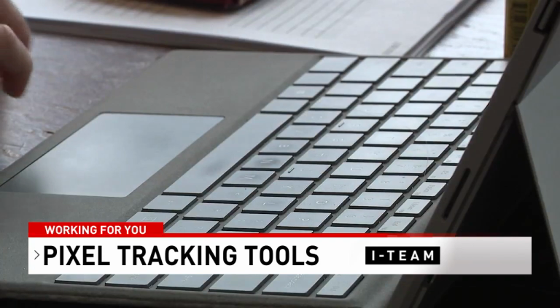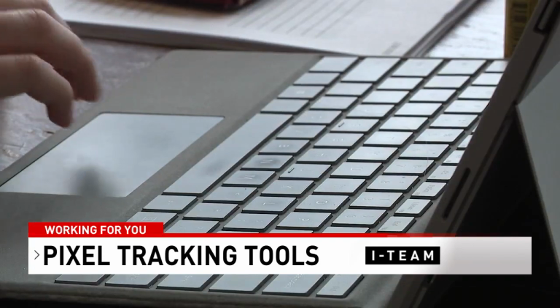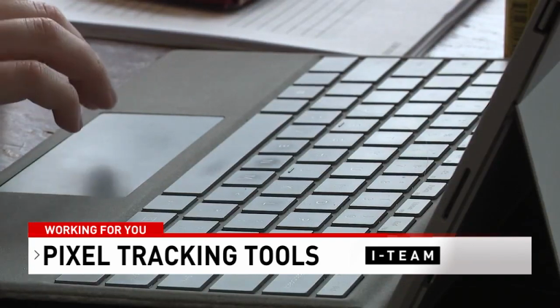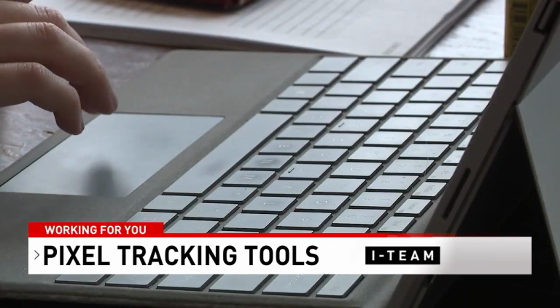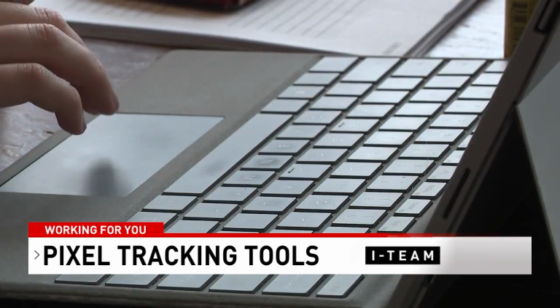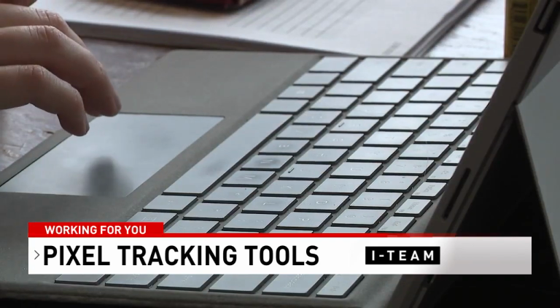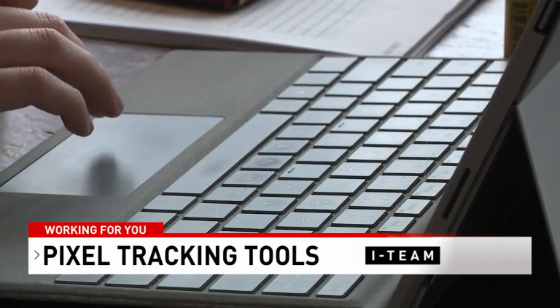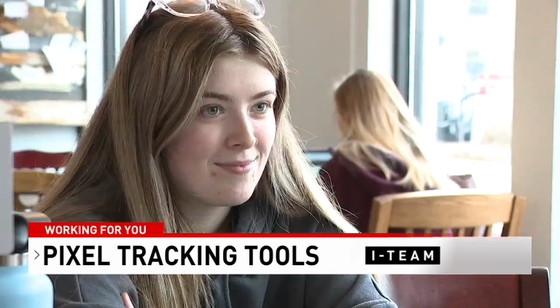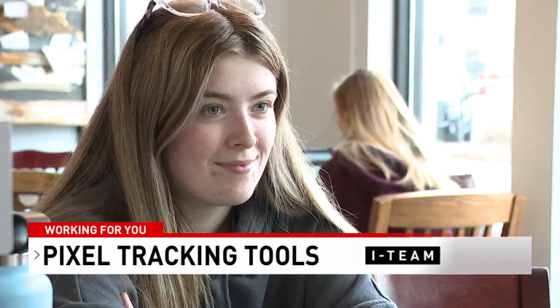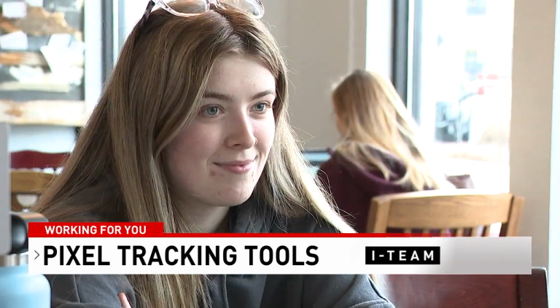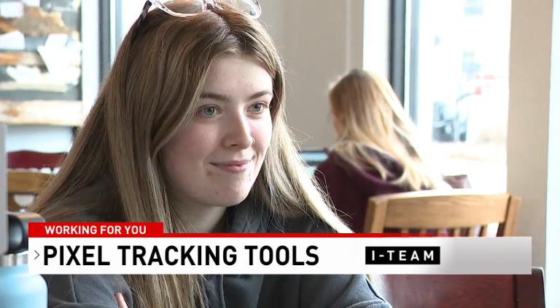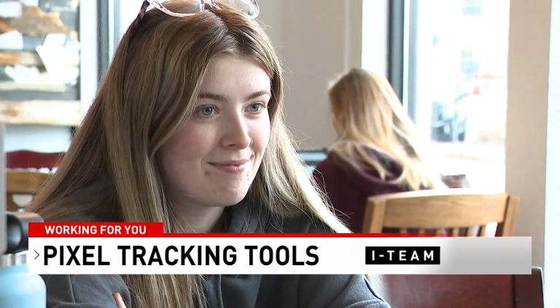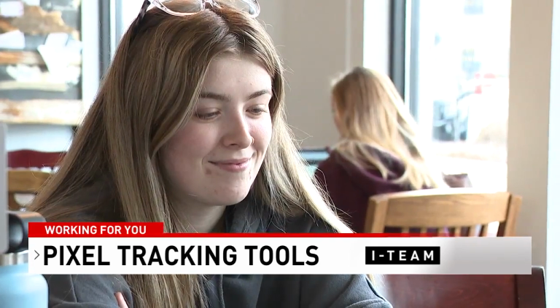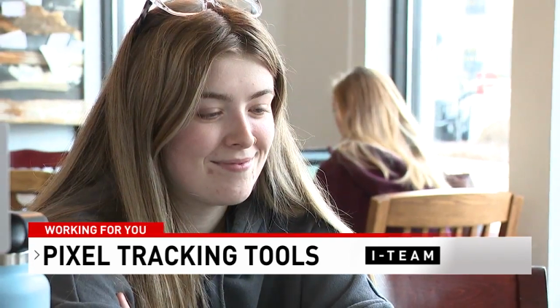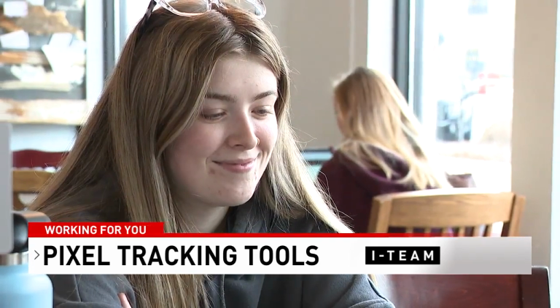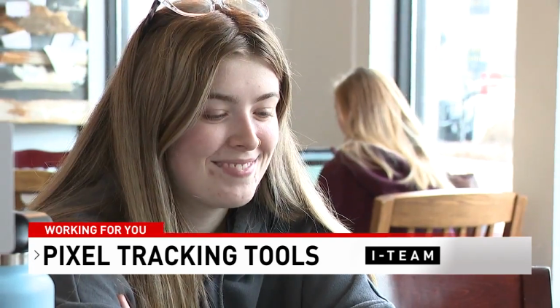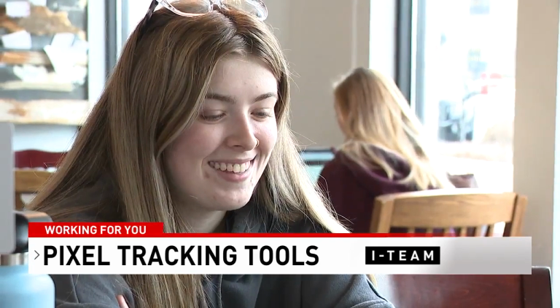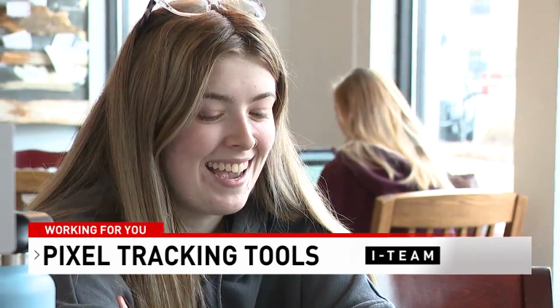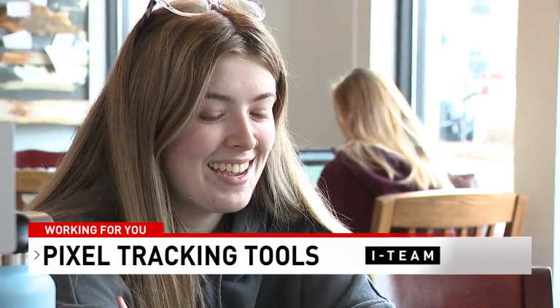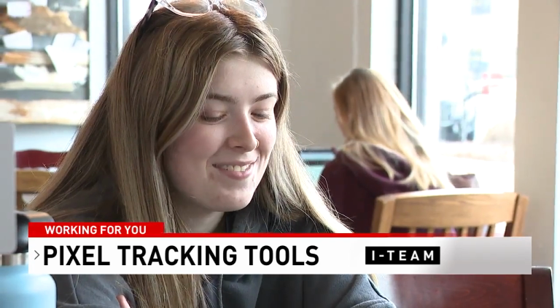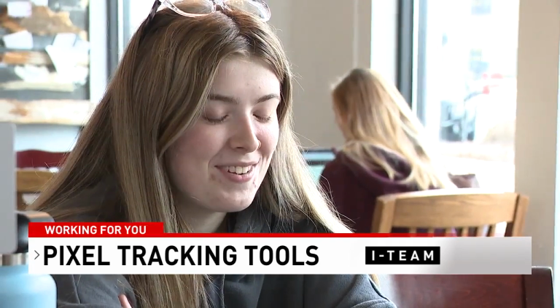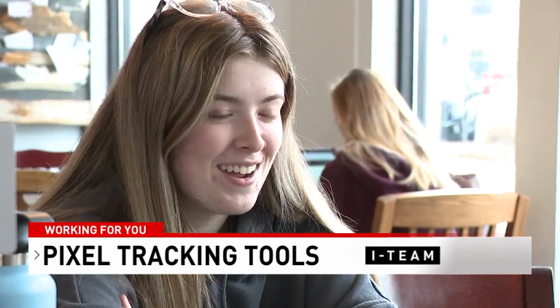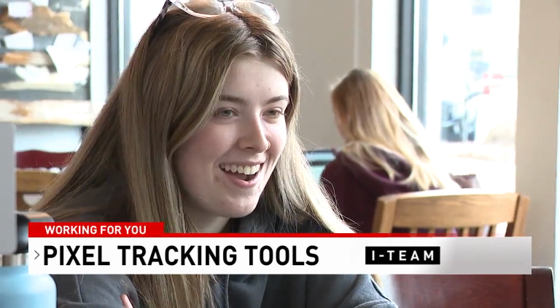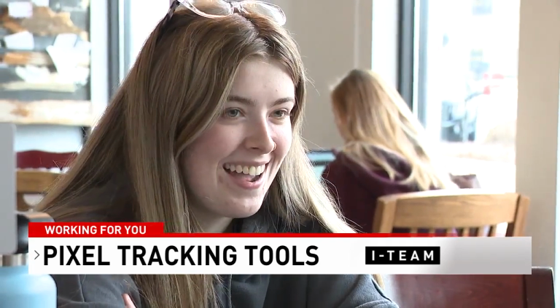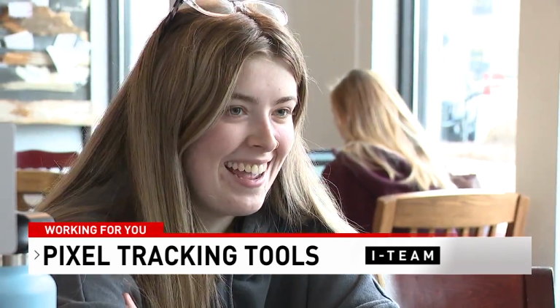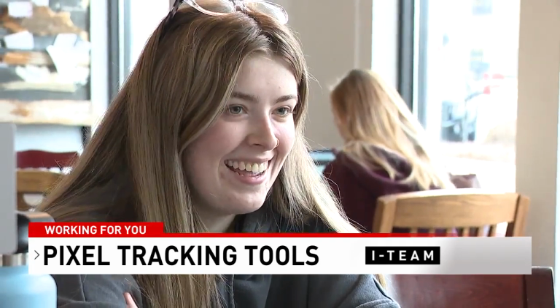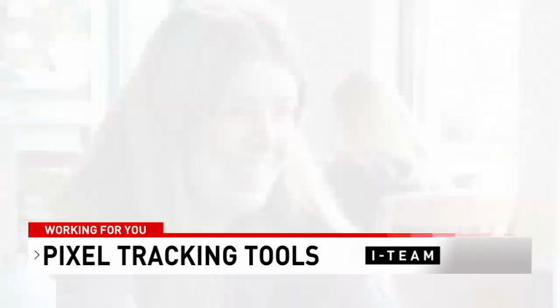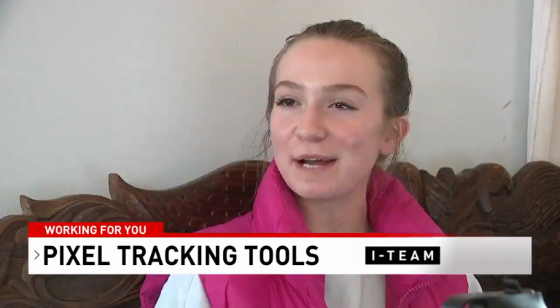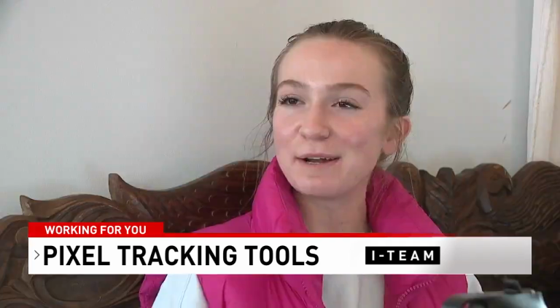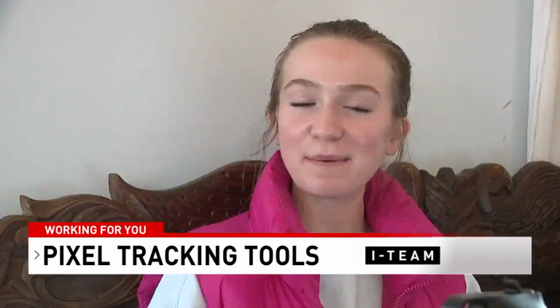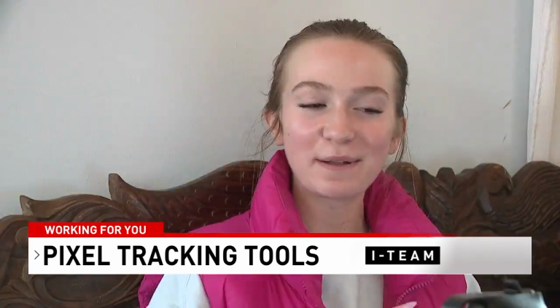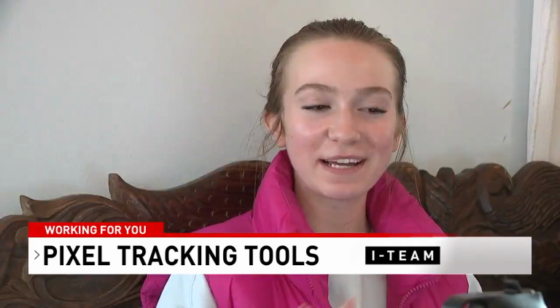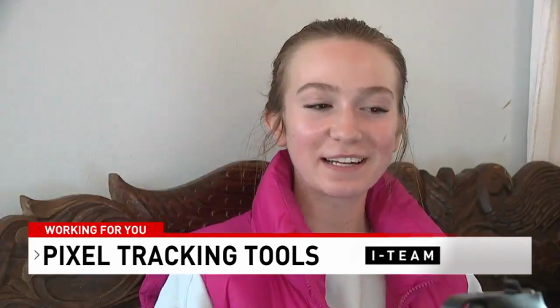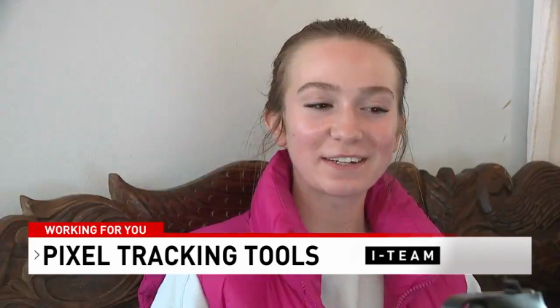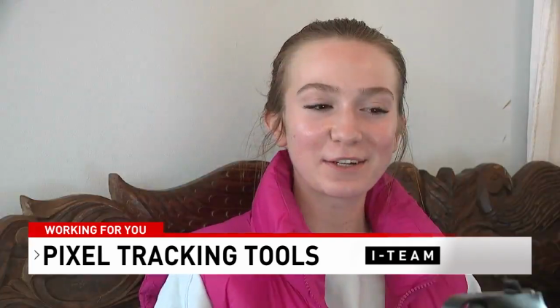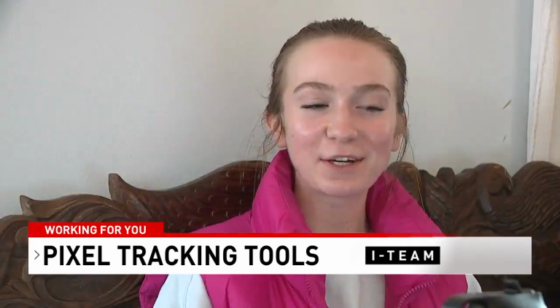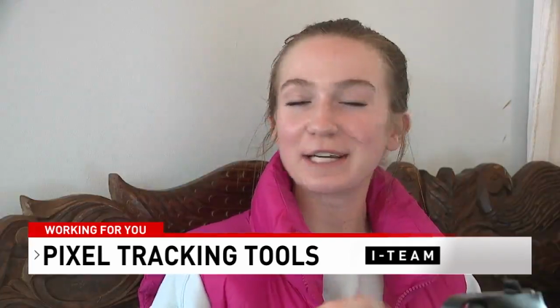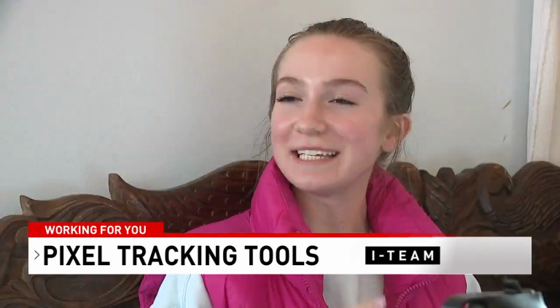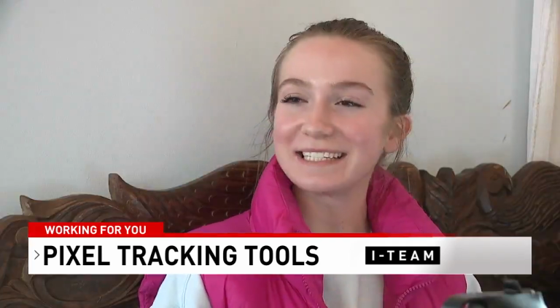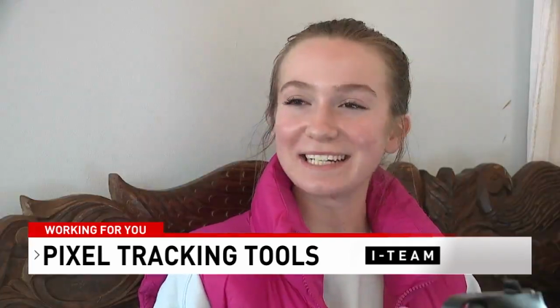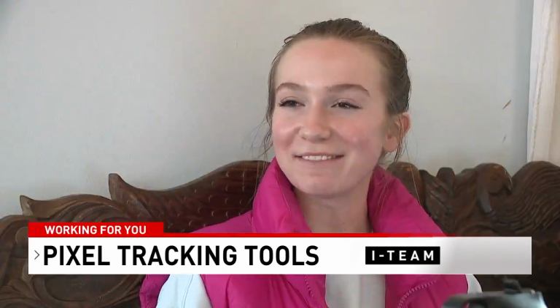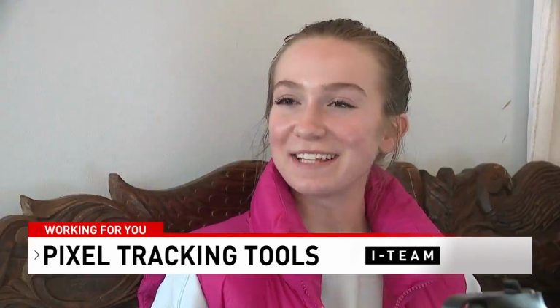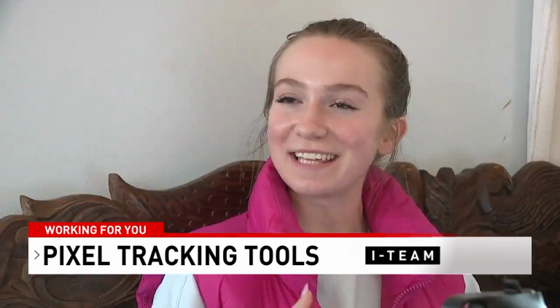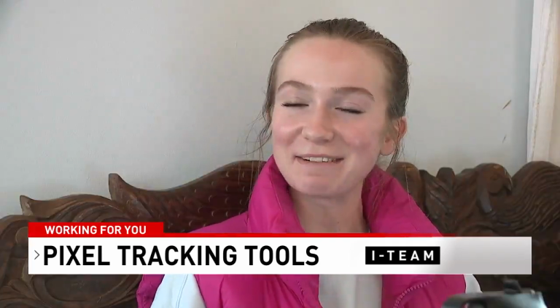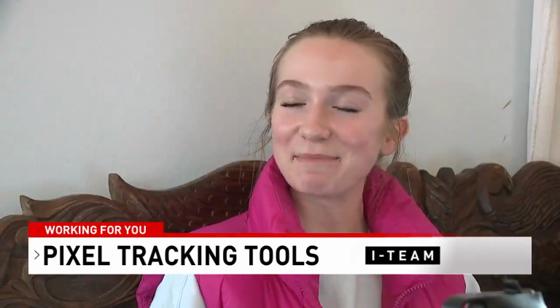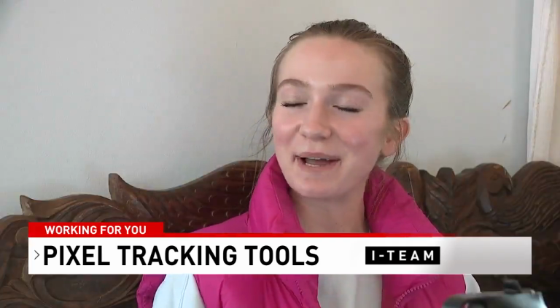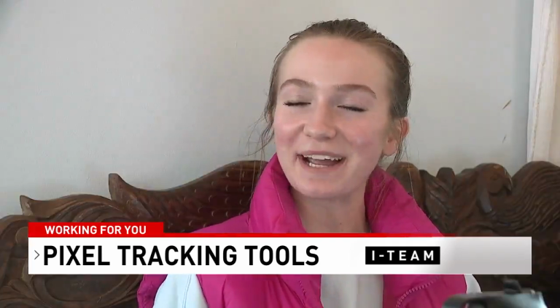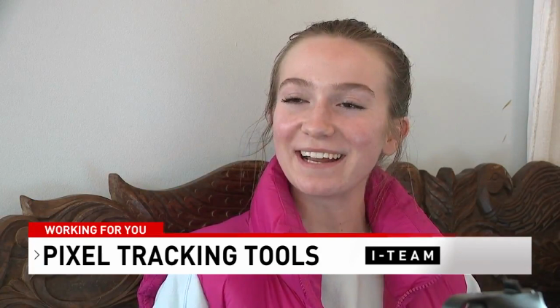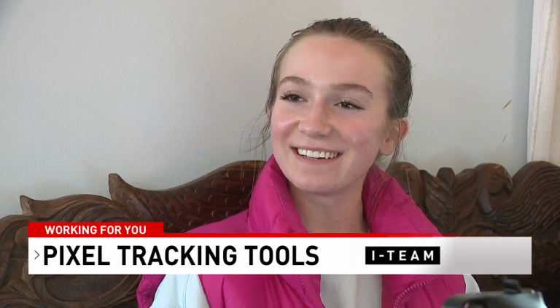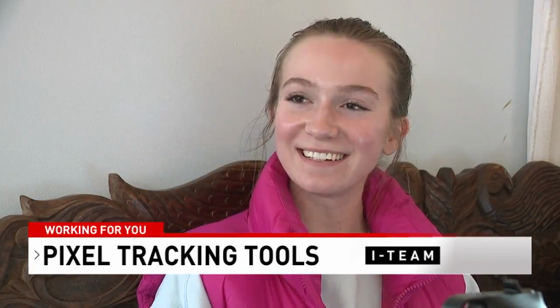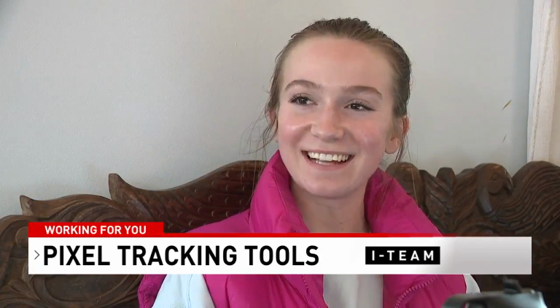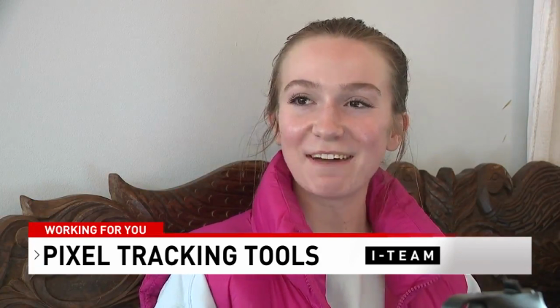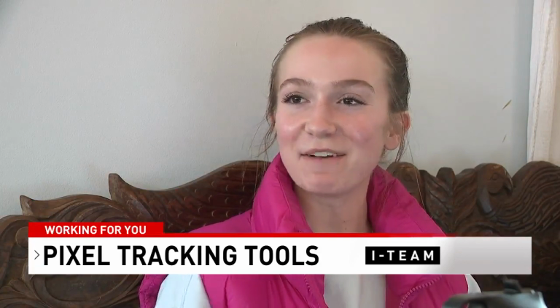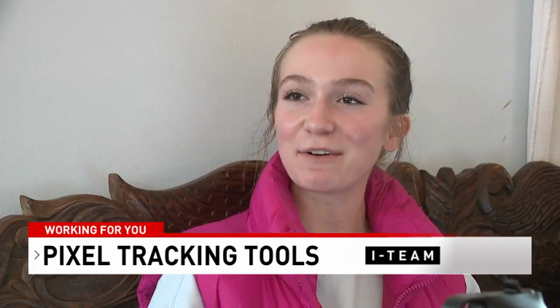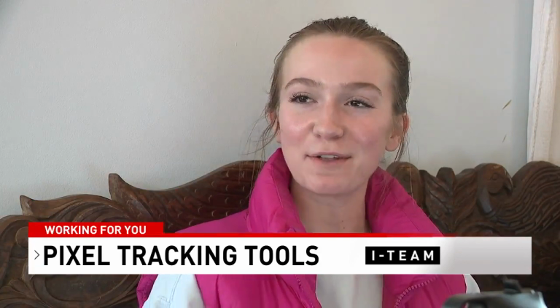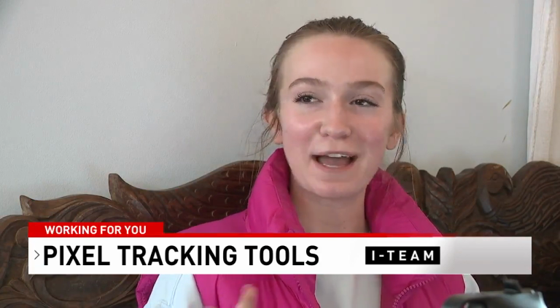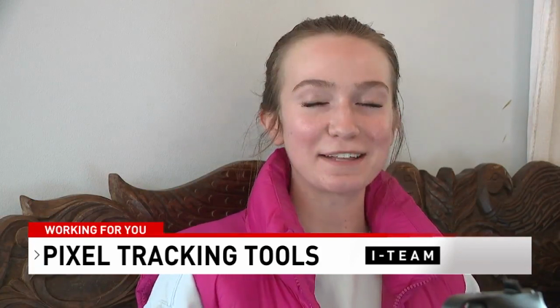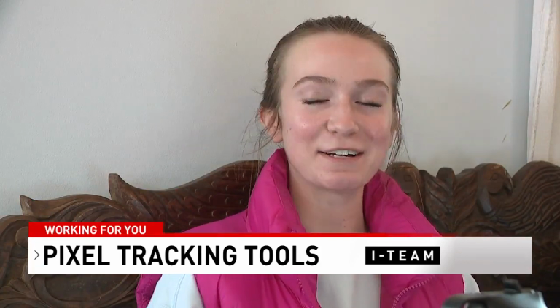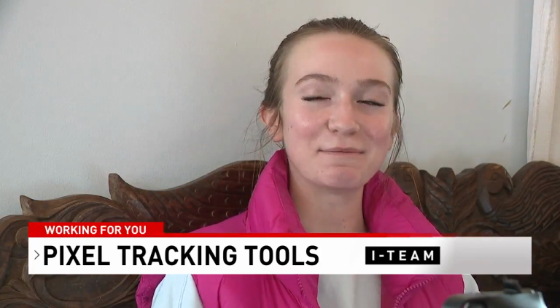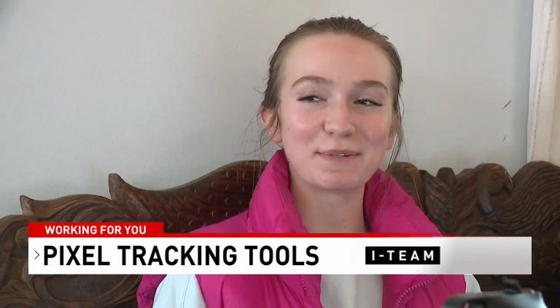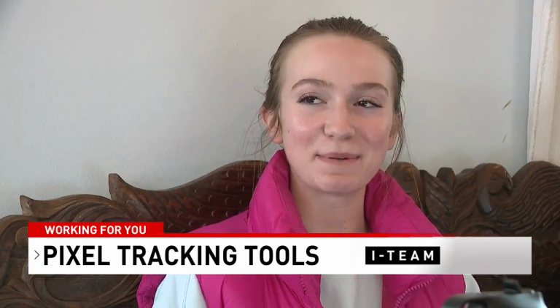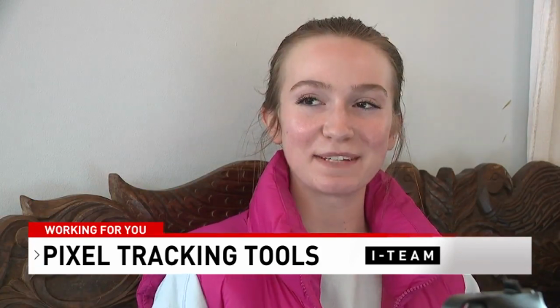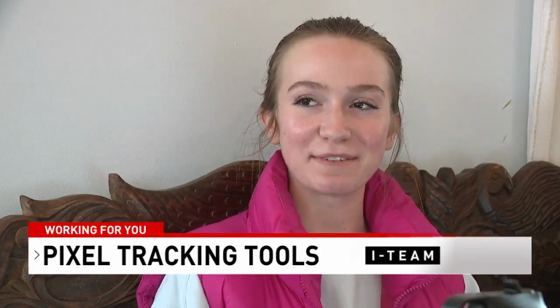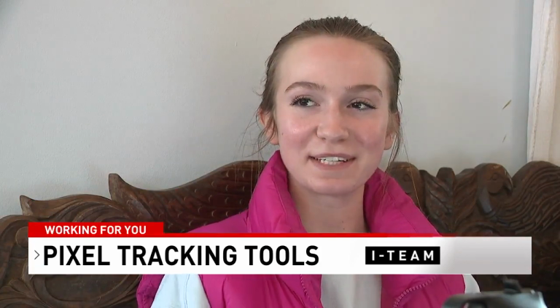So have you ever heard of pixel tracking? I have not. I know about cookies and everything, but I've never heard that term specifically.